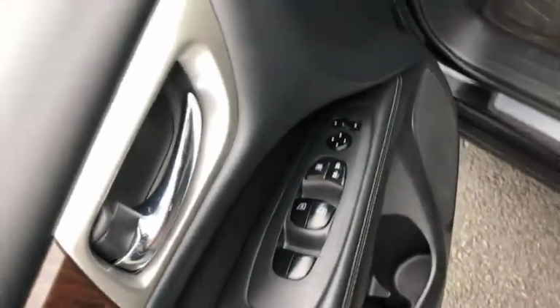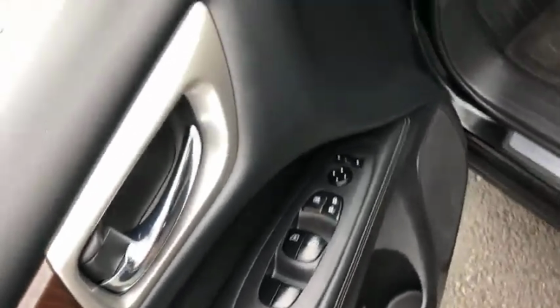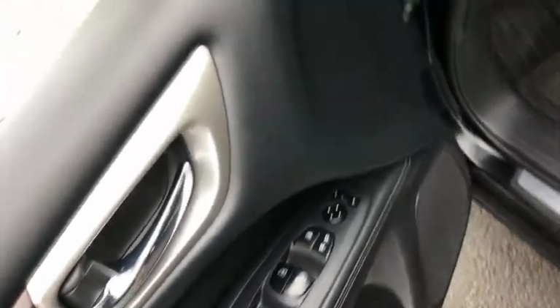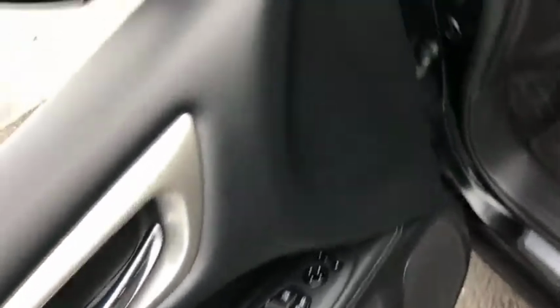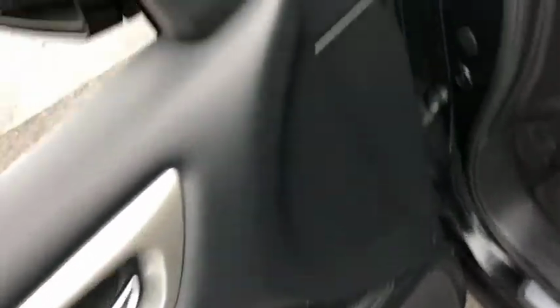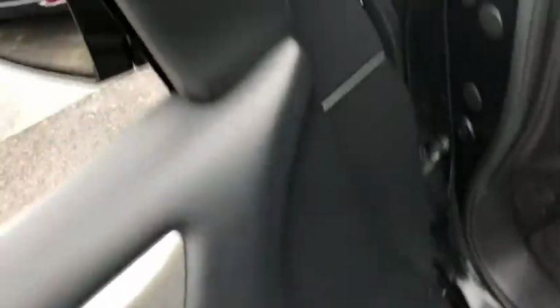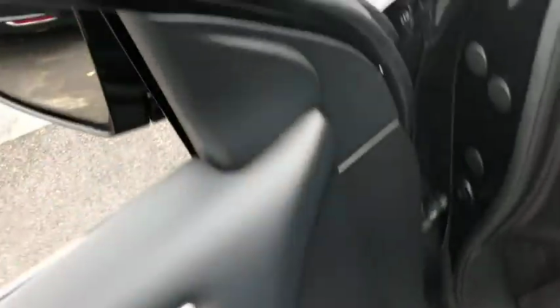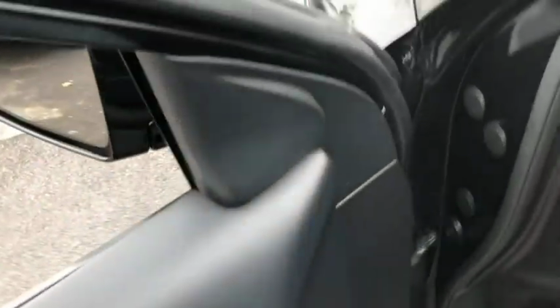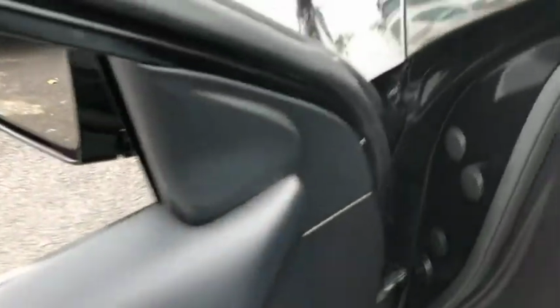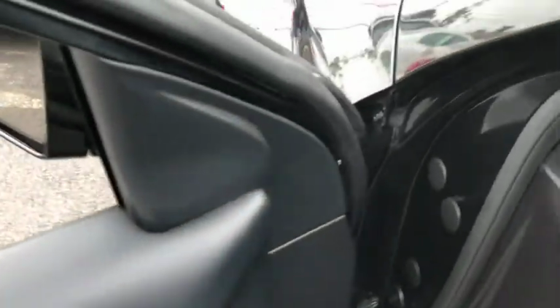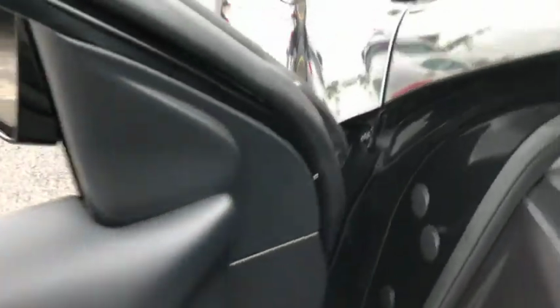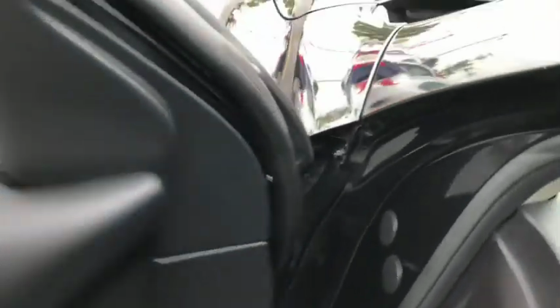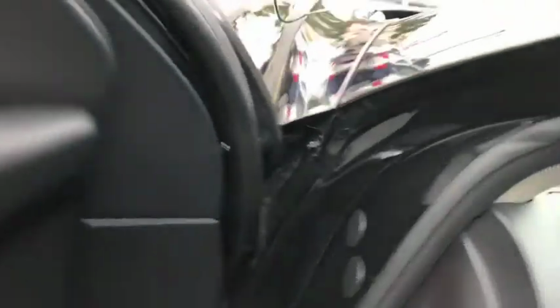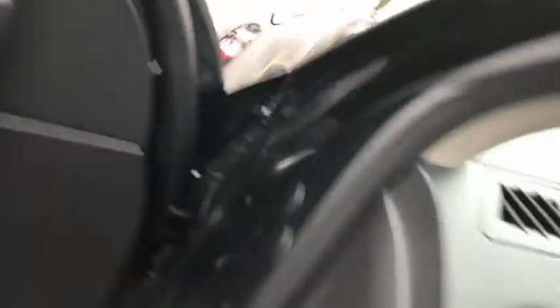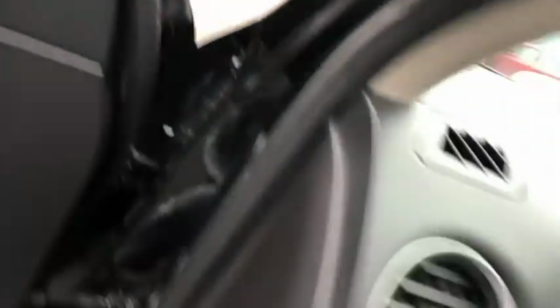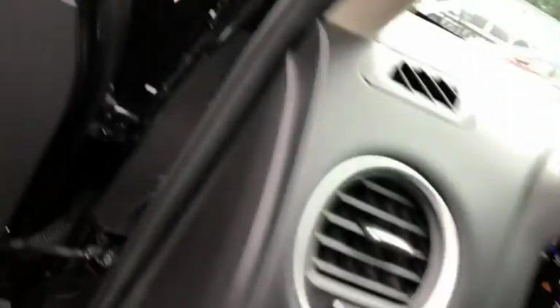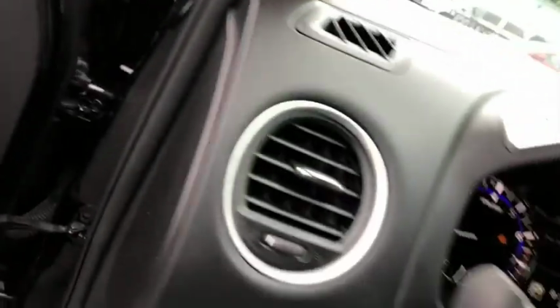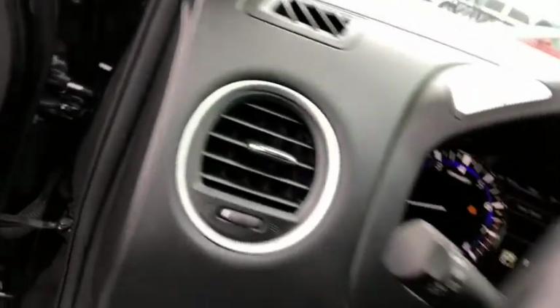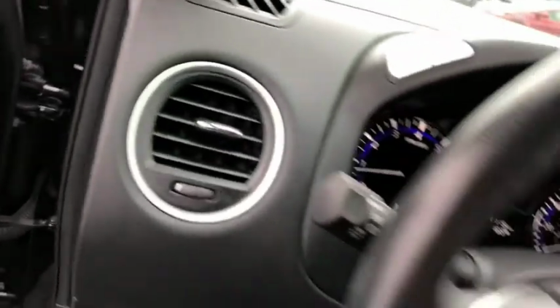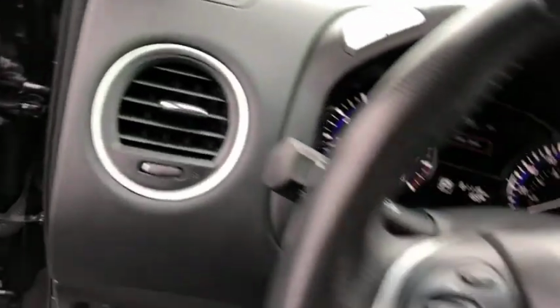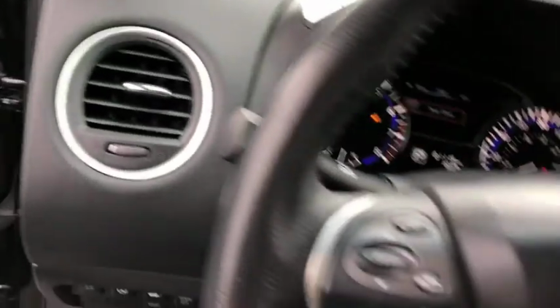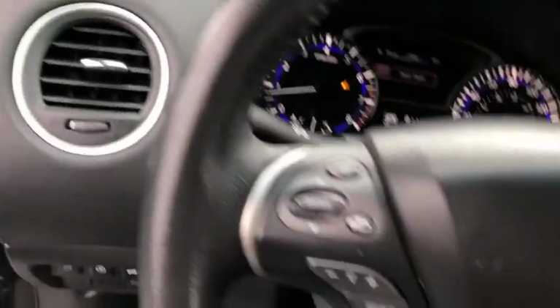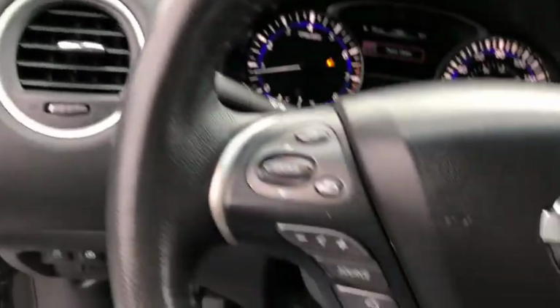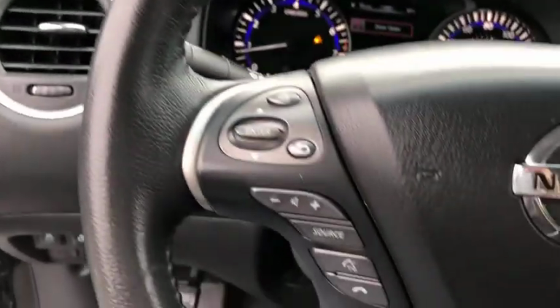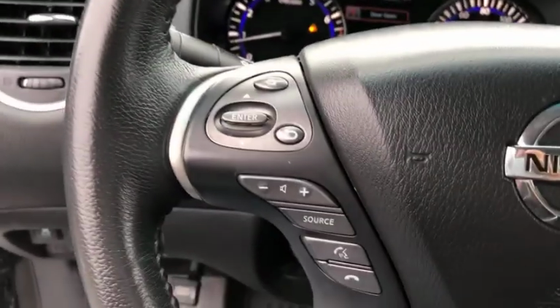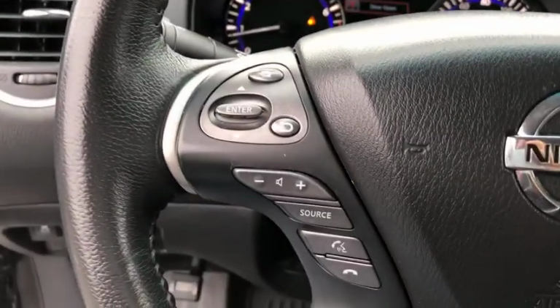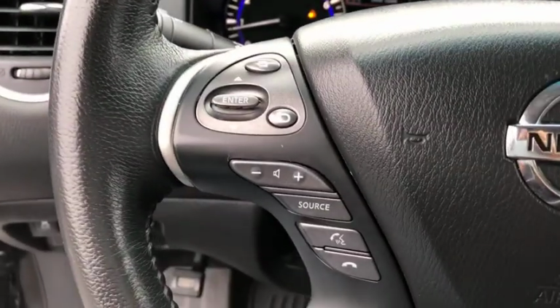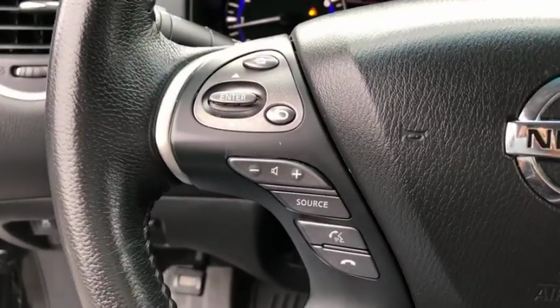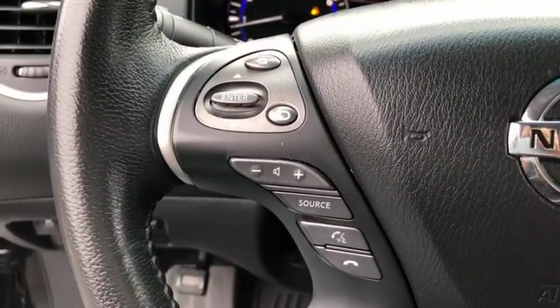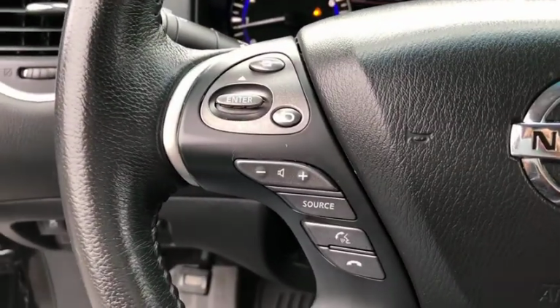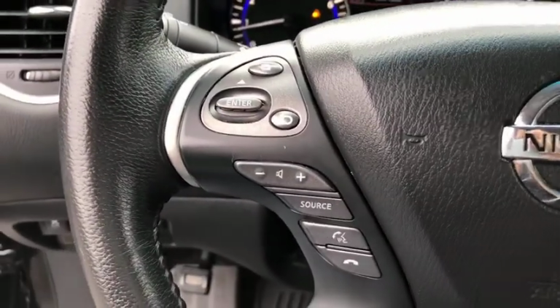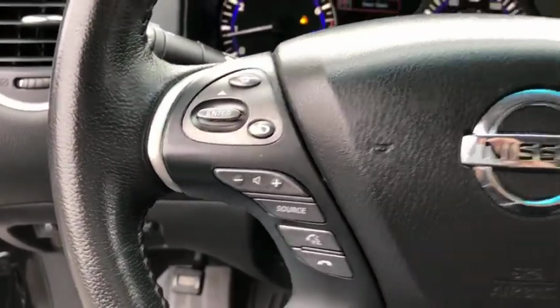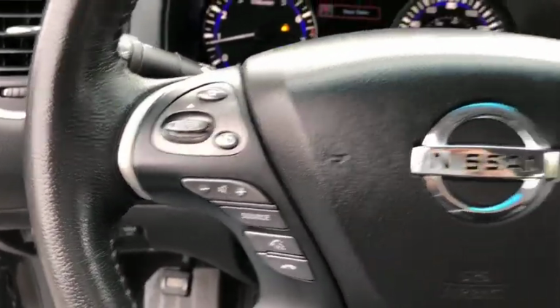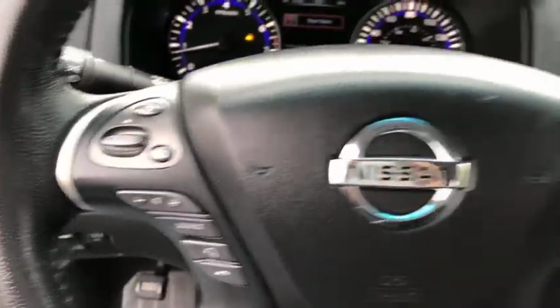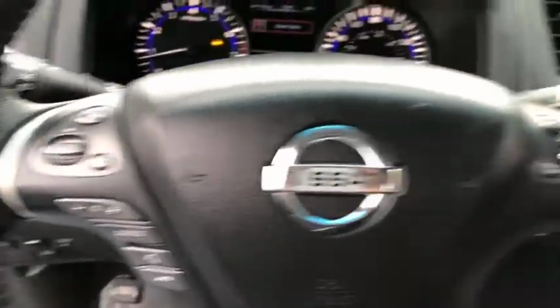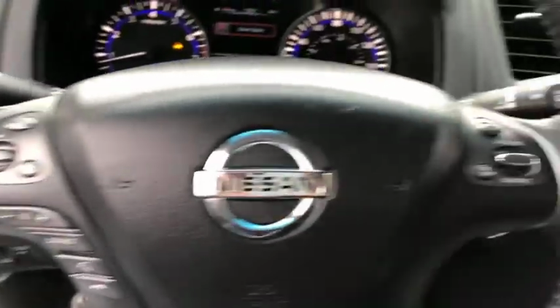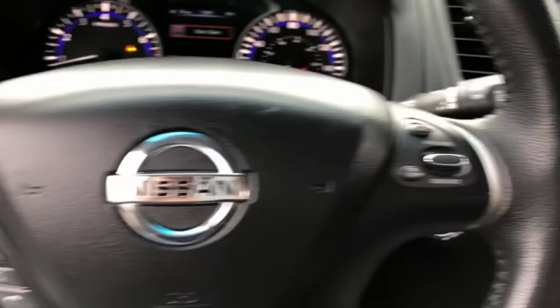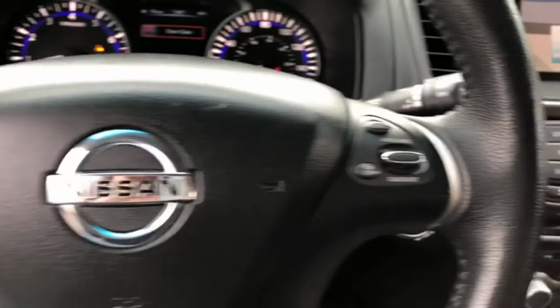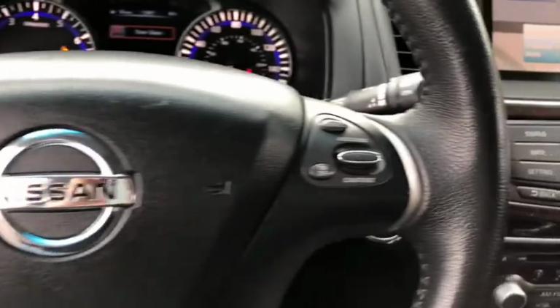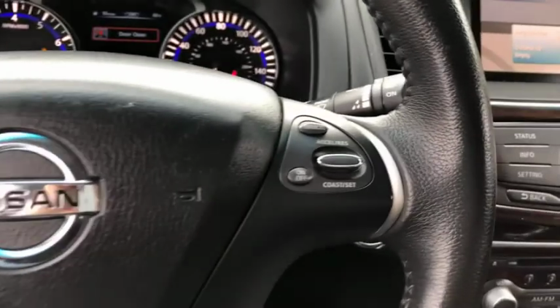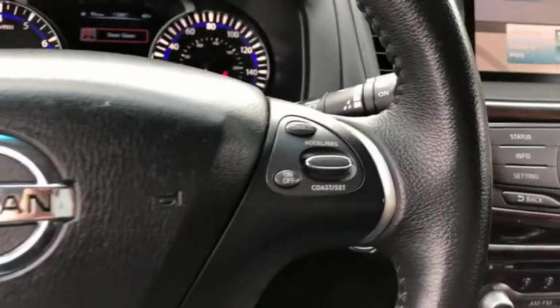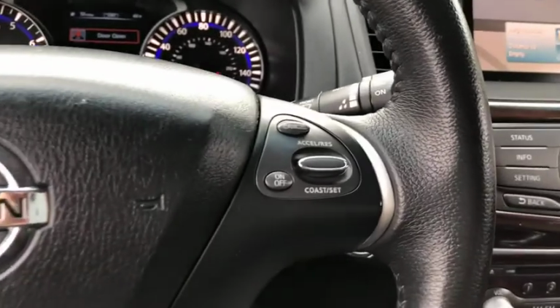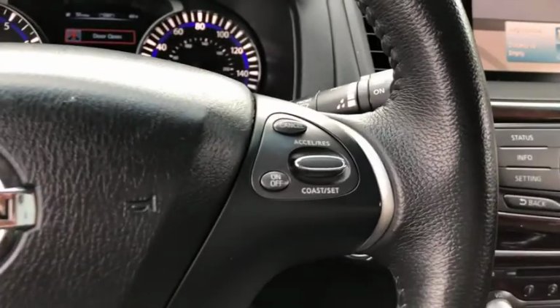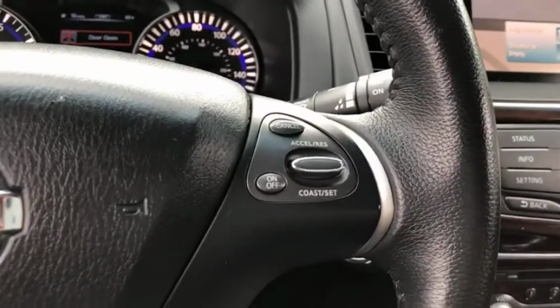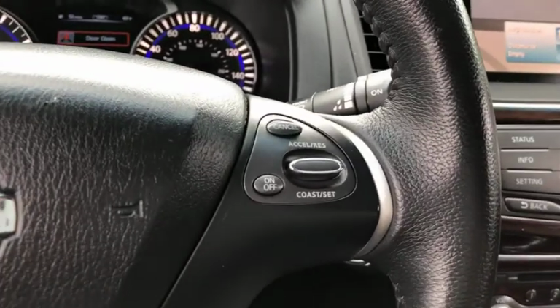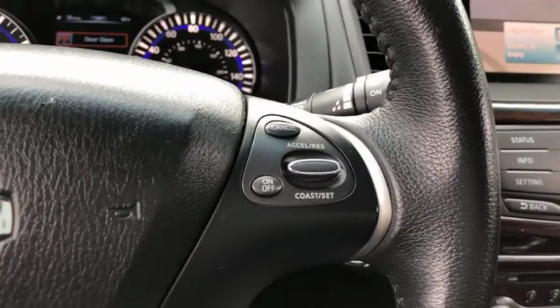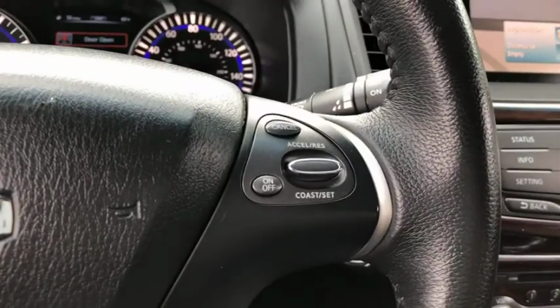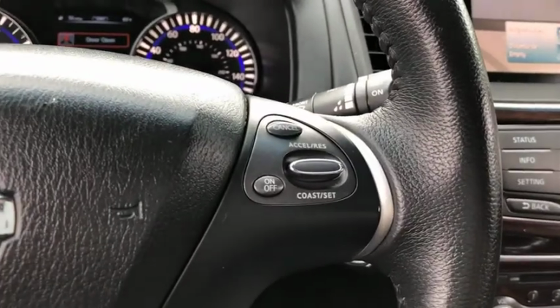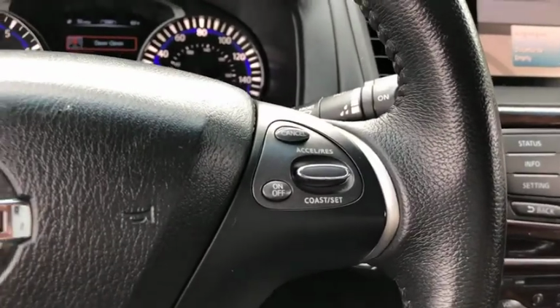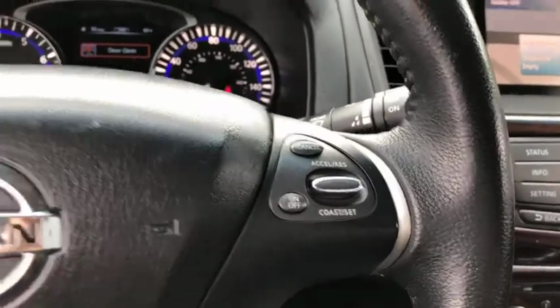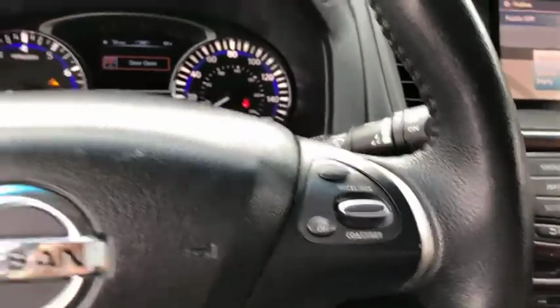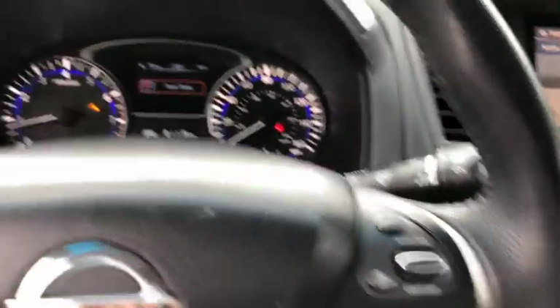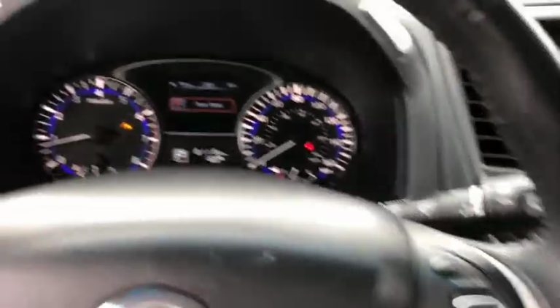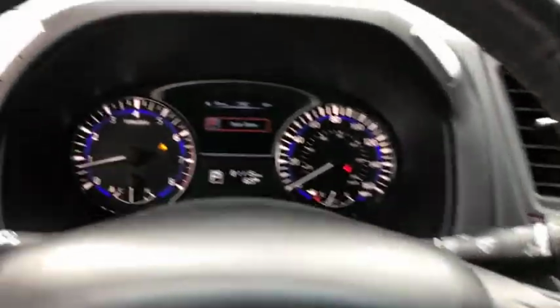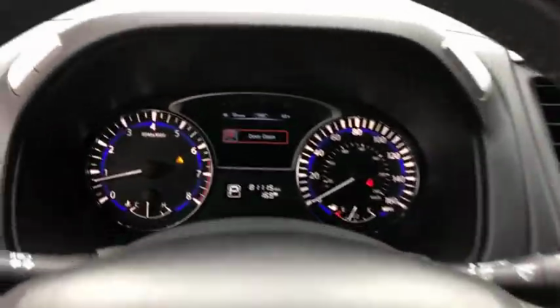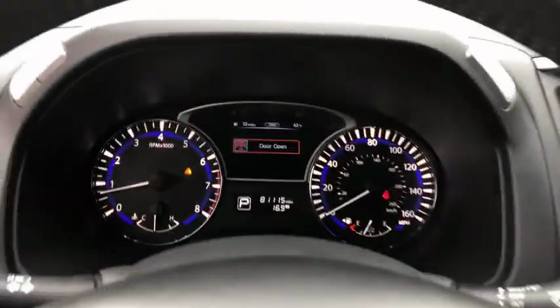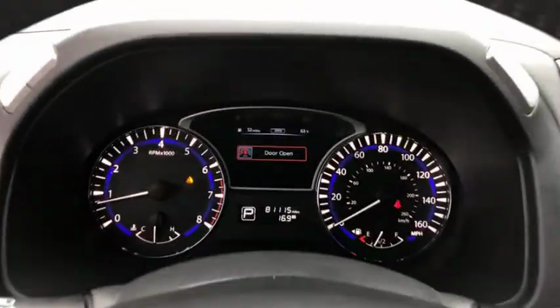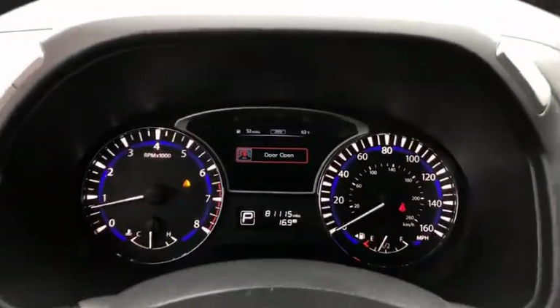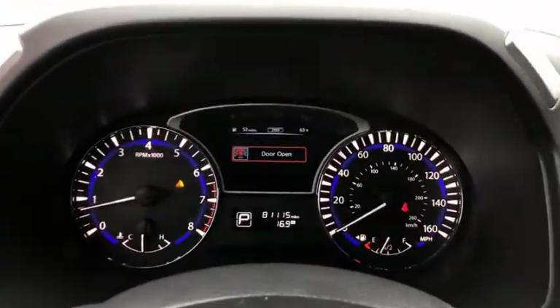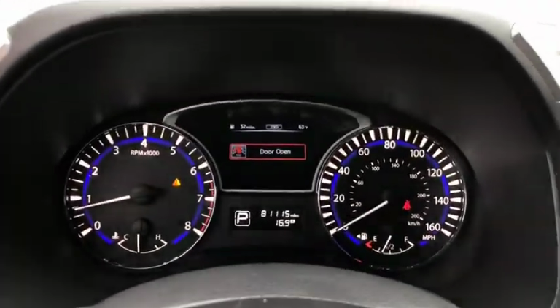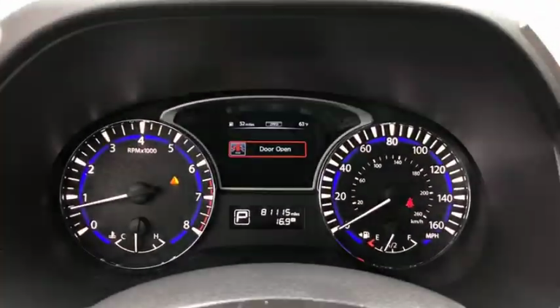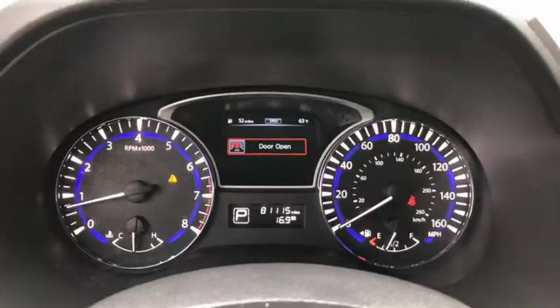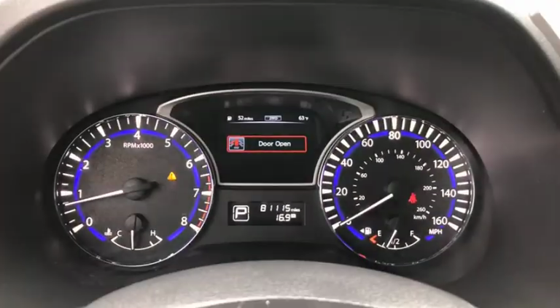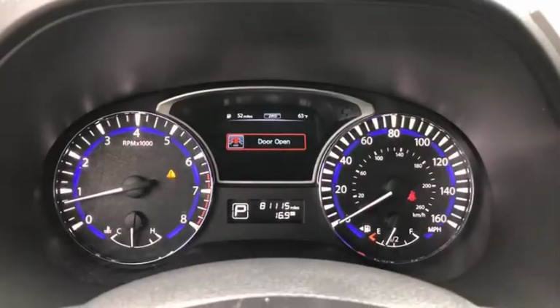Traction control, stability control, Bluetooth, cruise control, heated driver seat, fog lamps, power windows, compass.